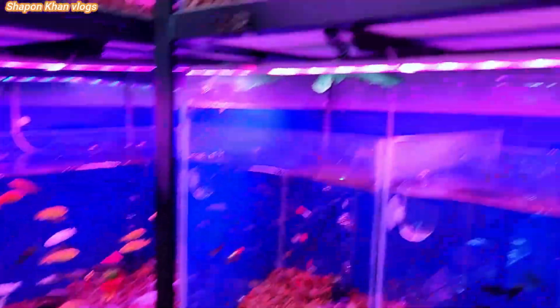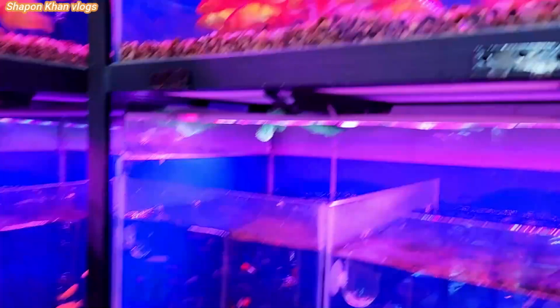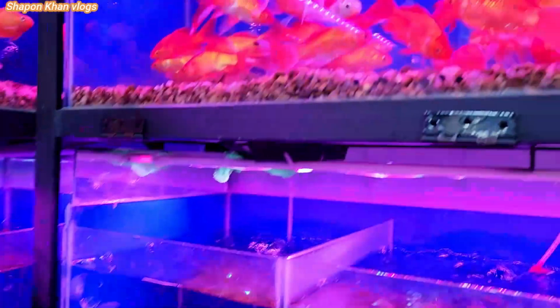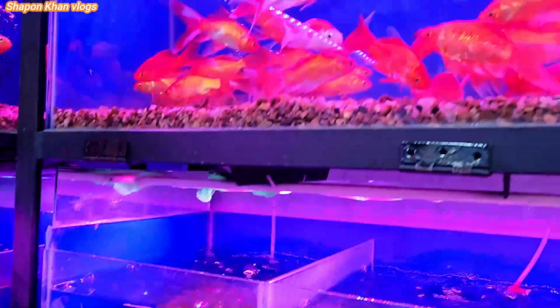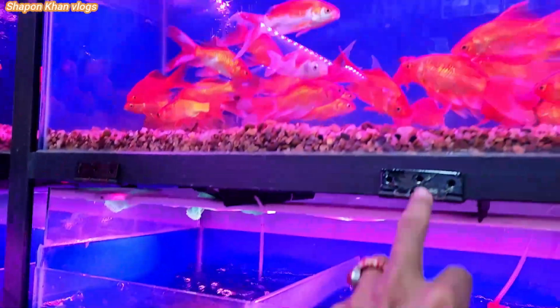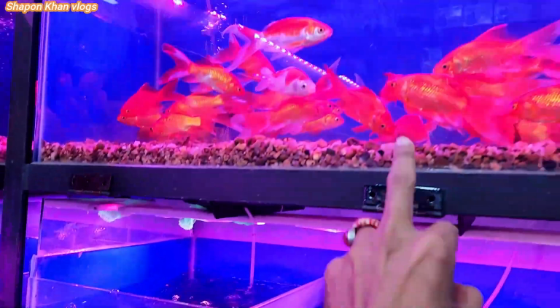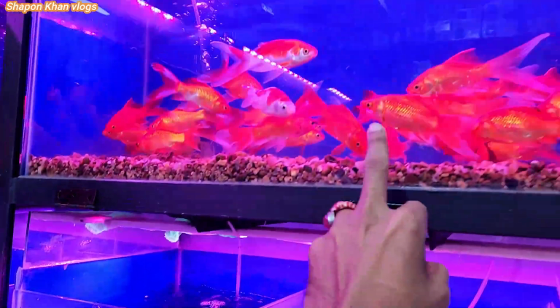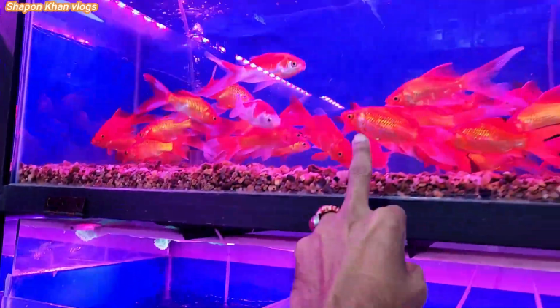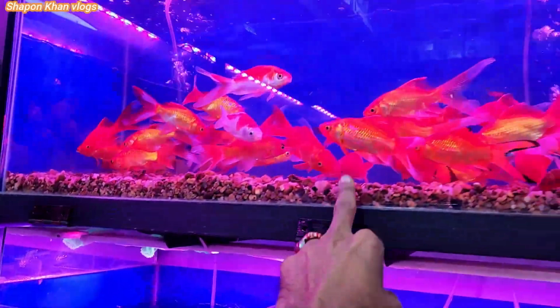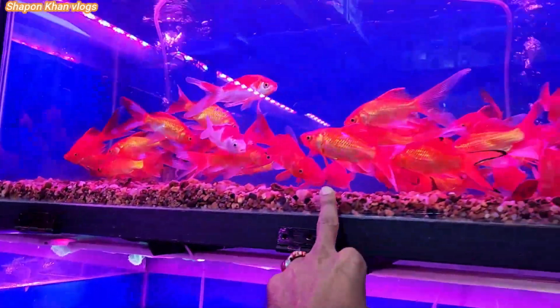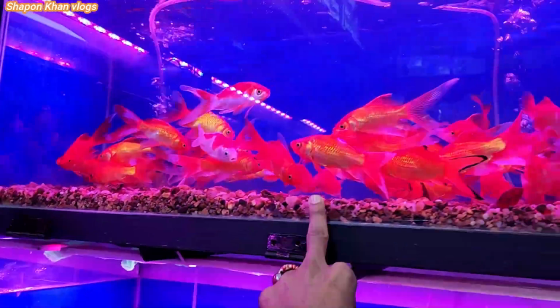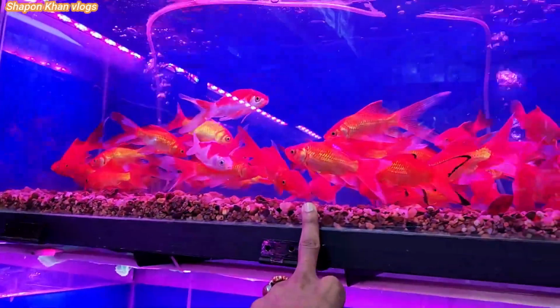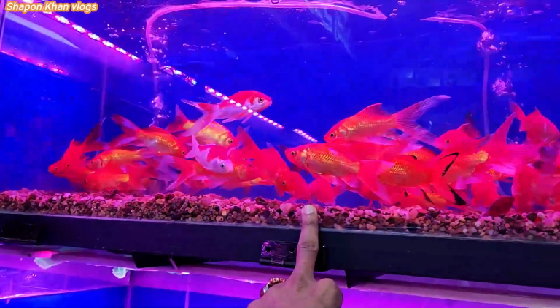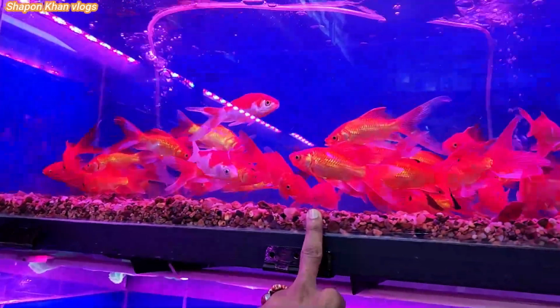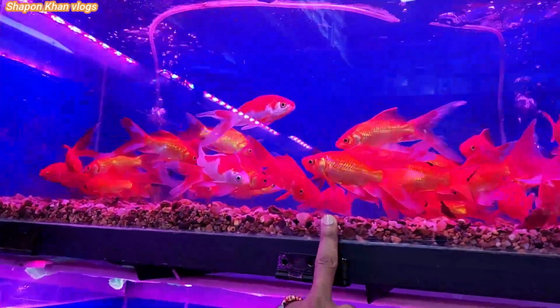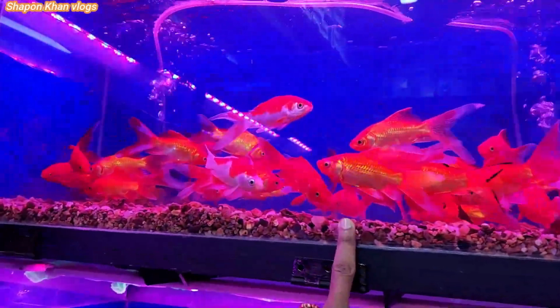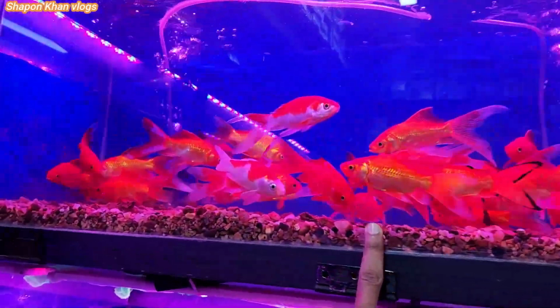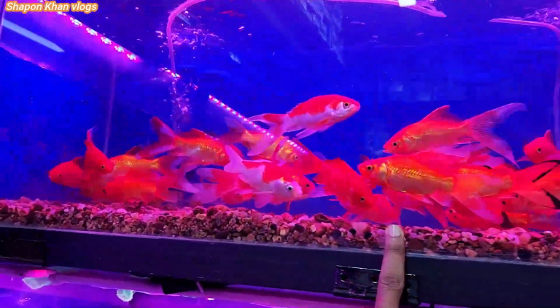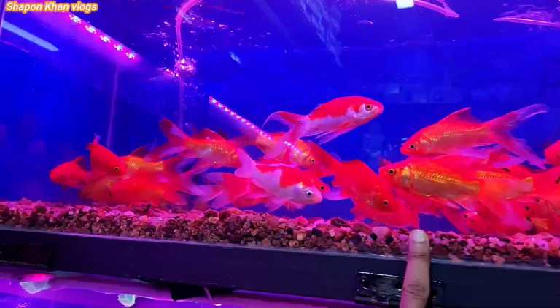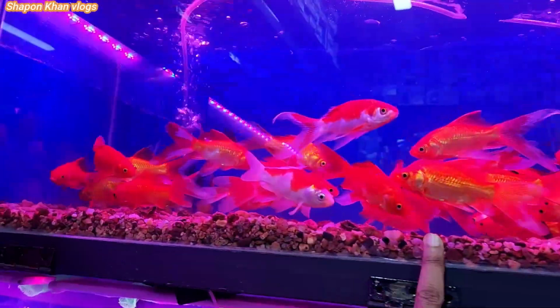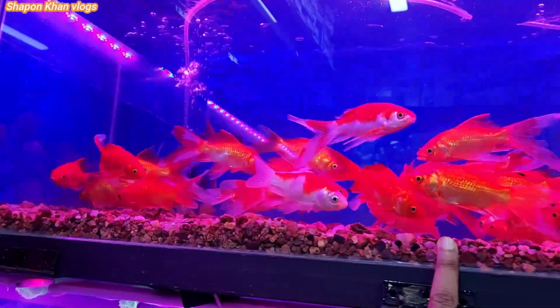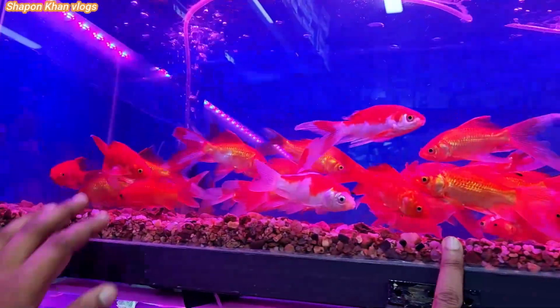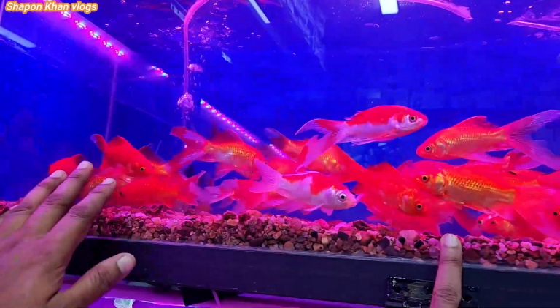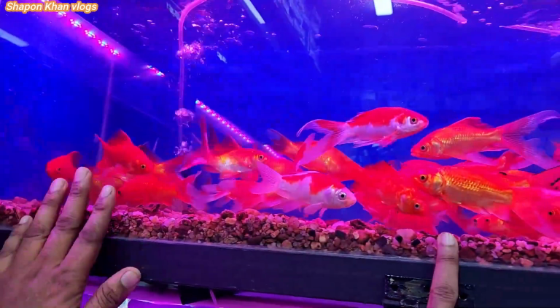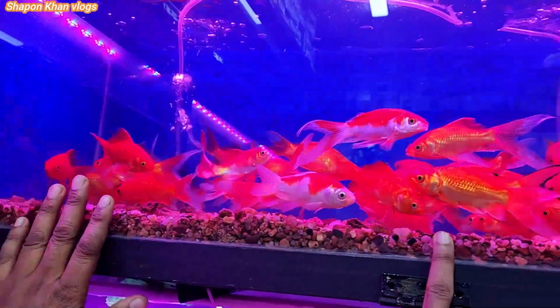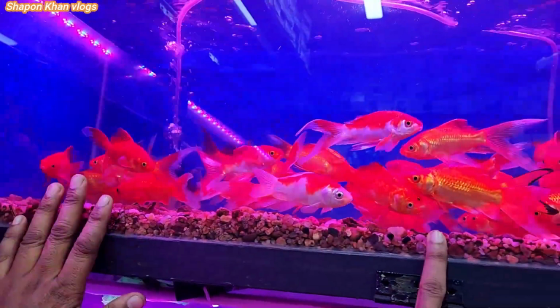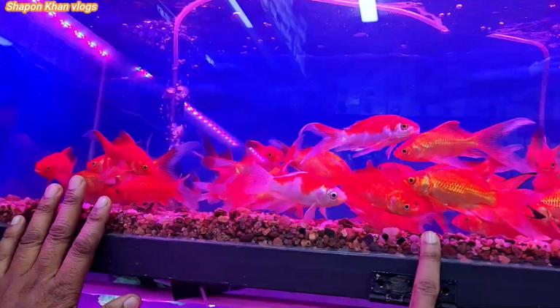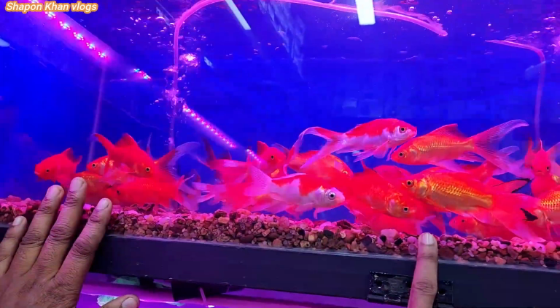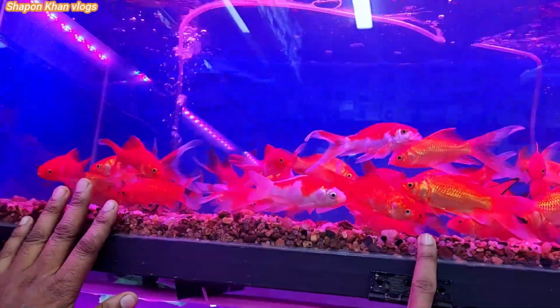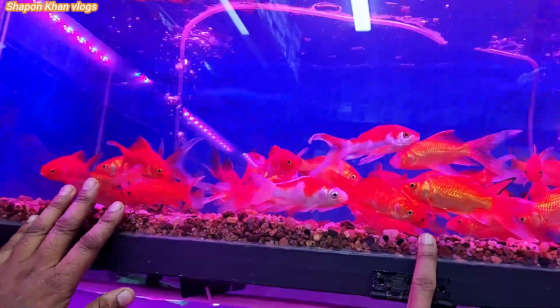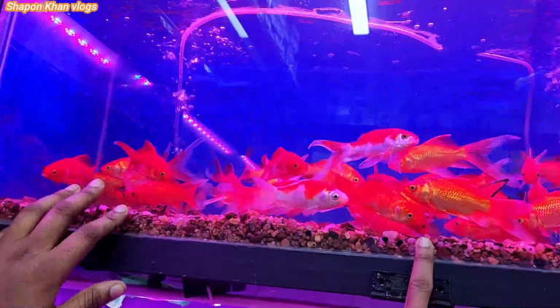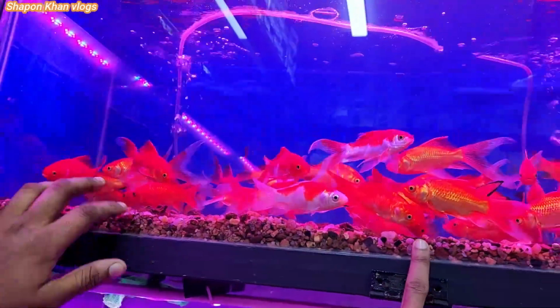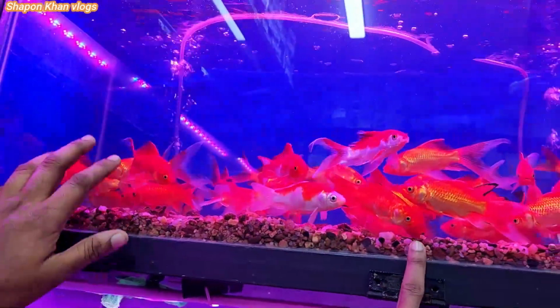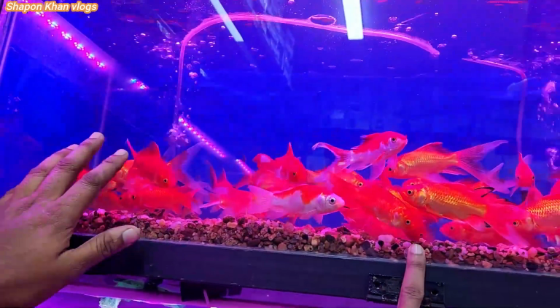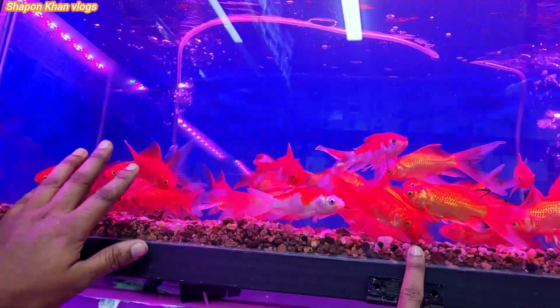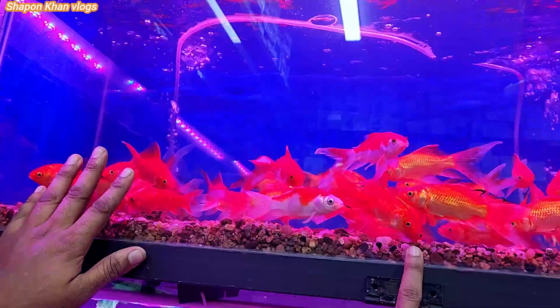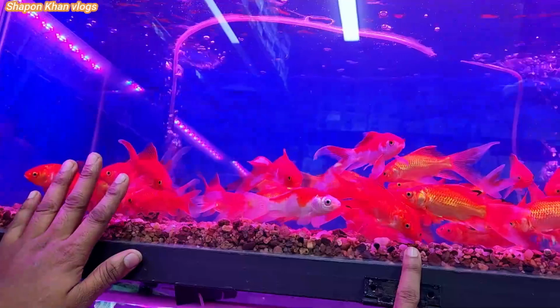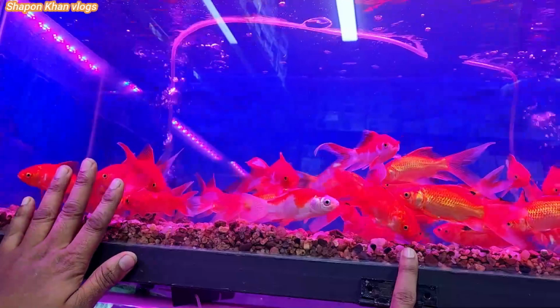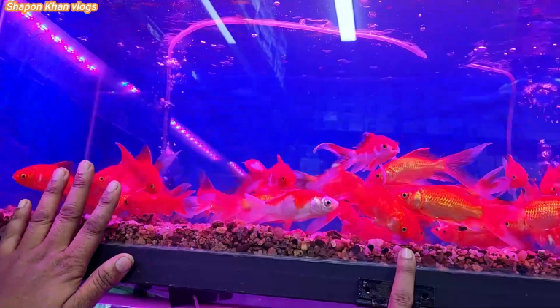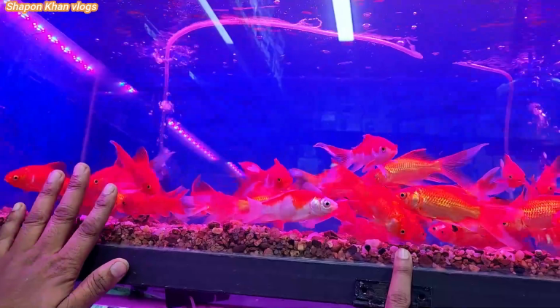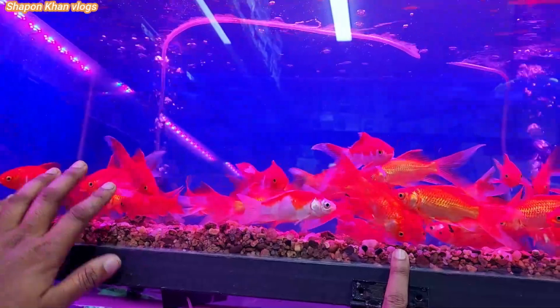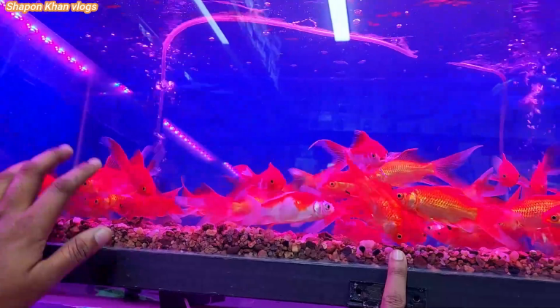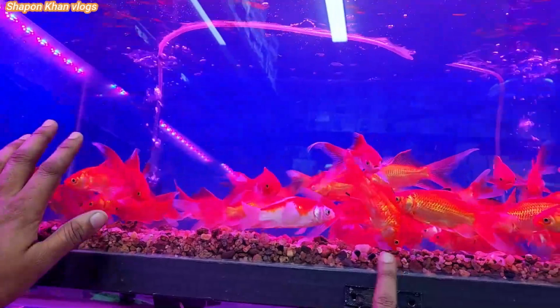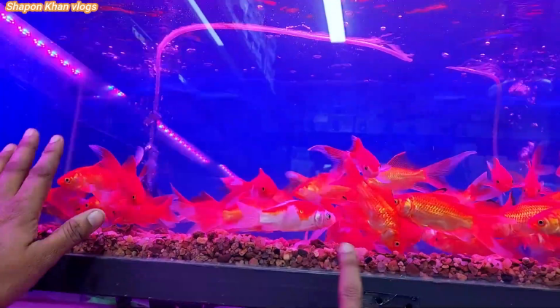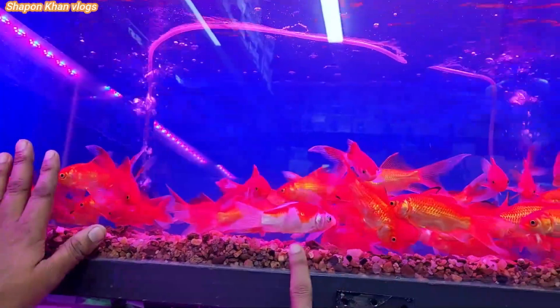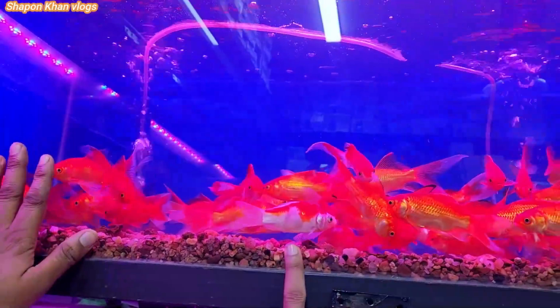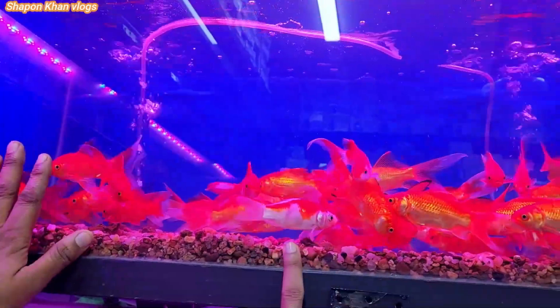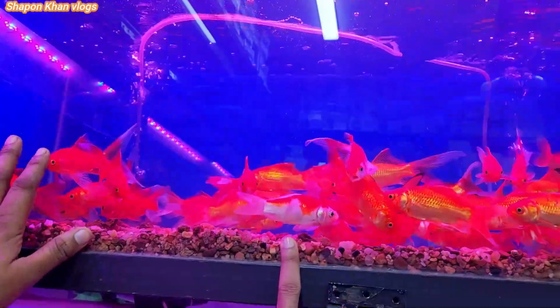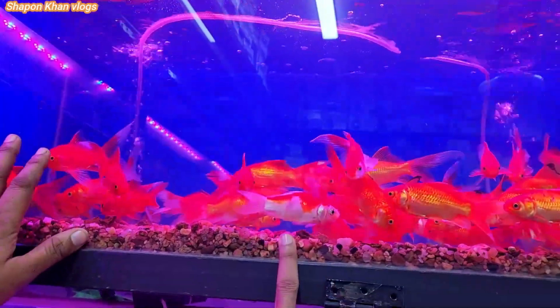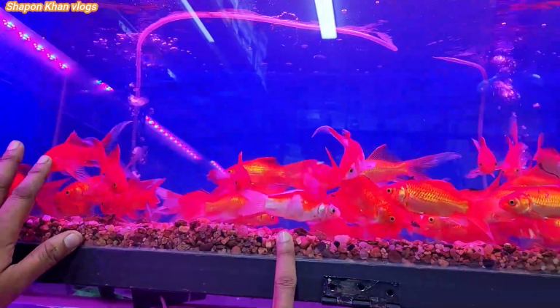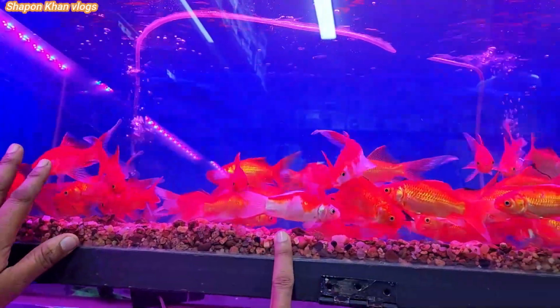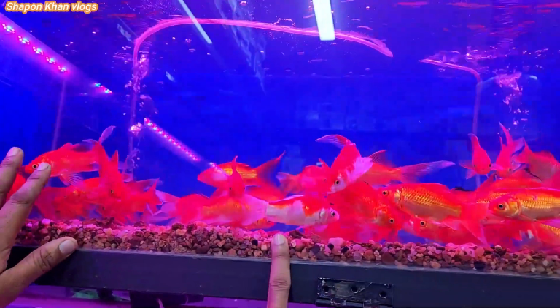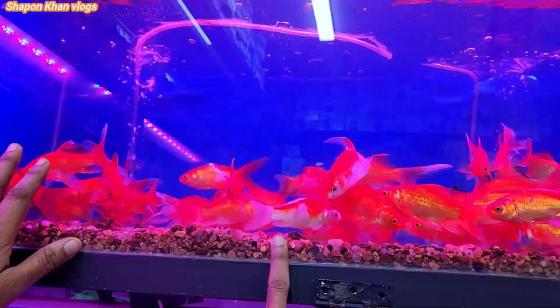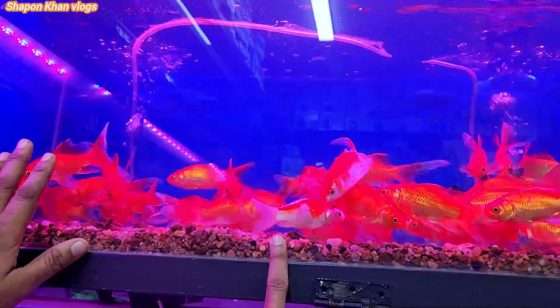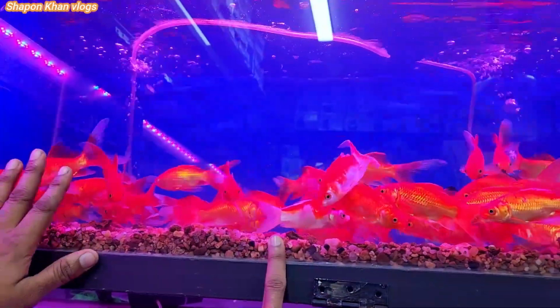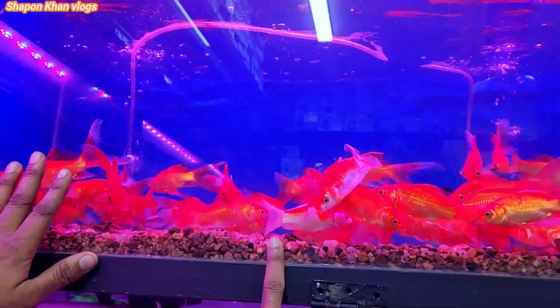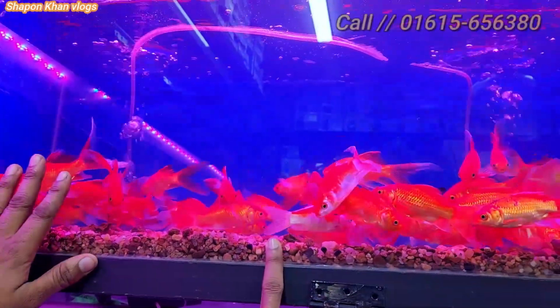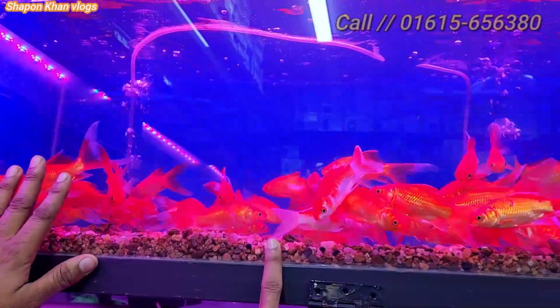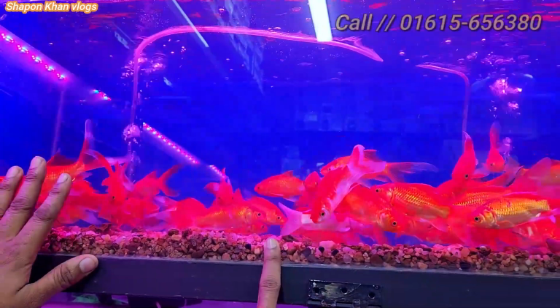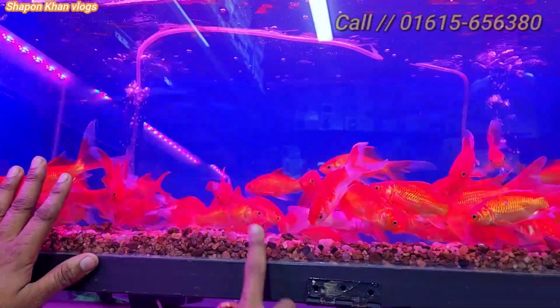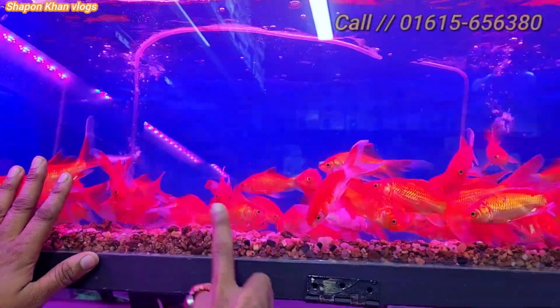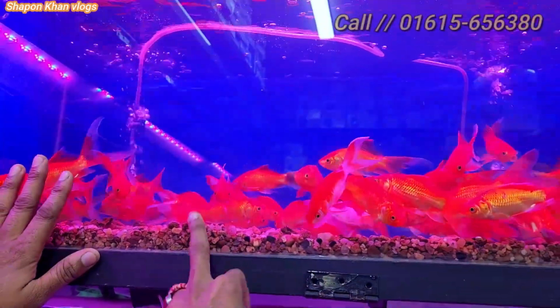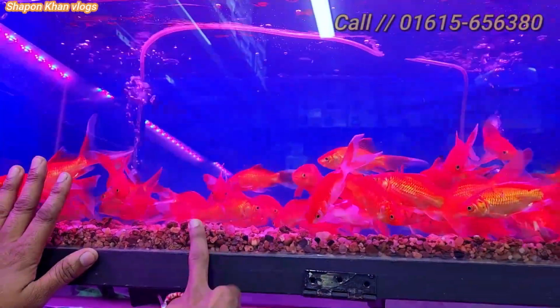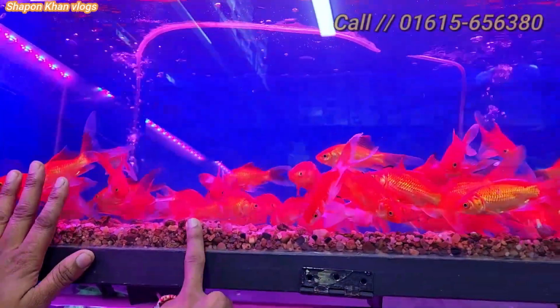How much is it? This is a comet fish. This is a 65 fish. This is a 65 fish. This is a 65 fish.